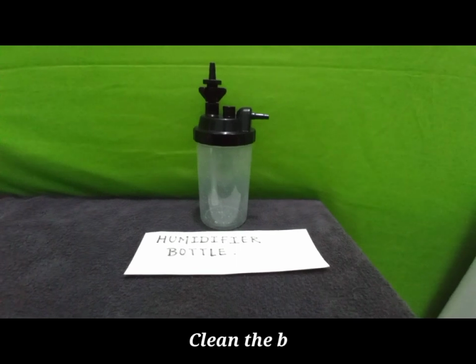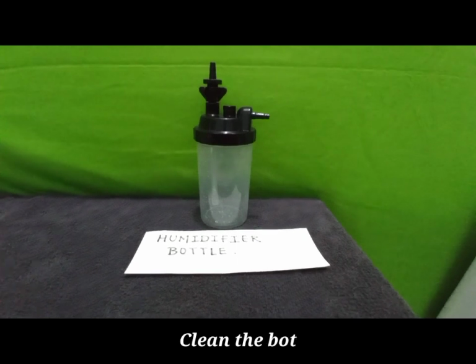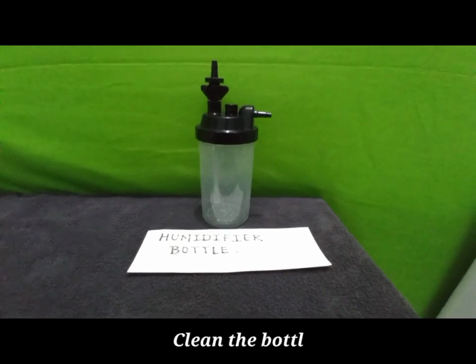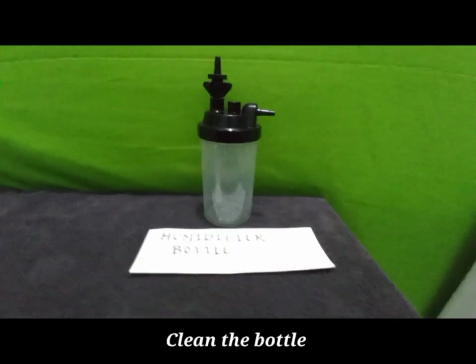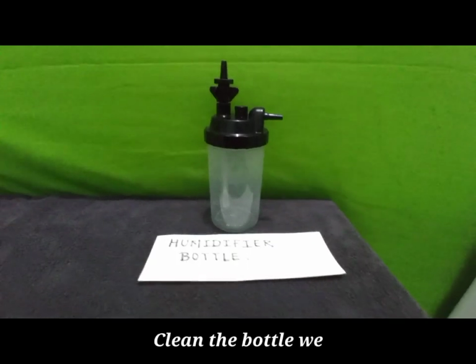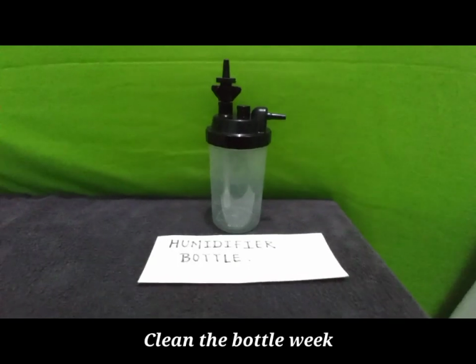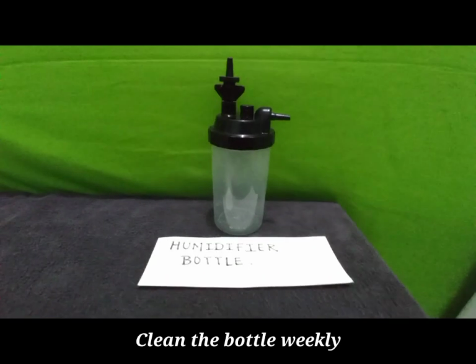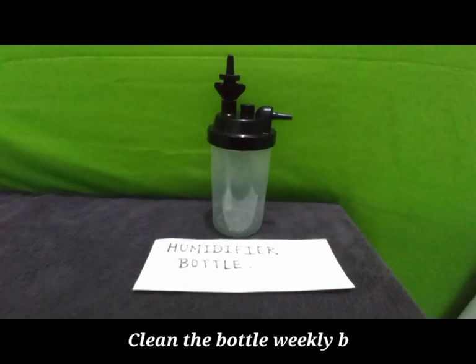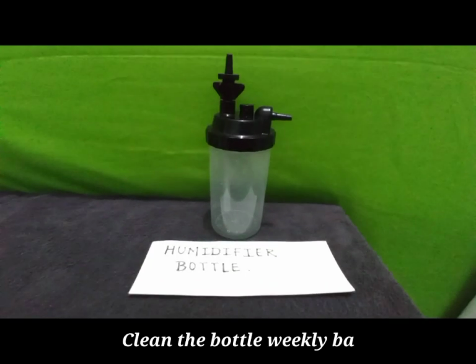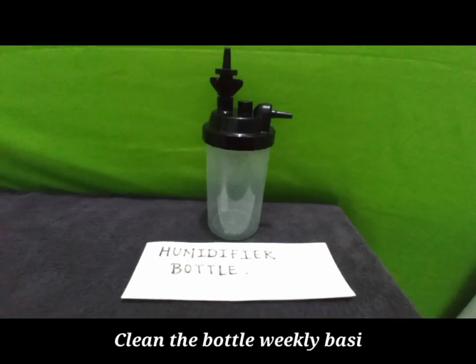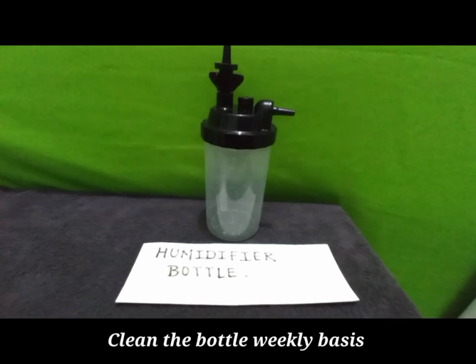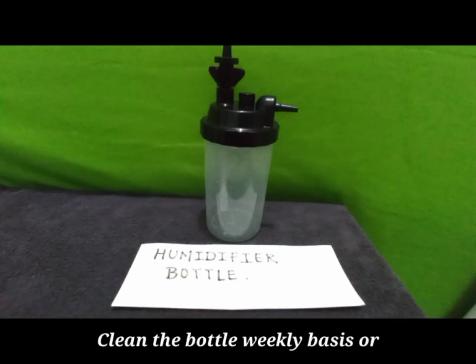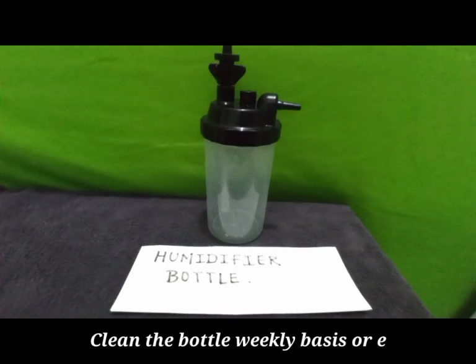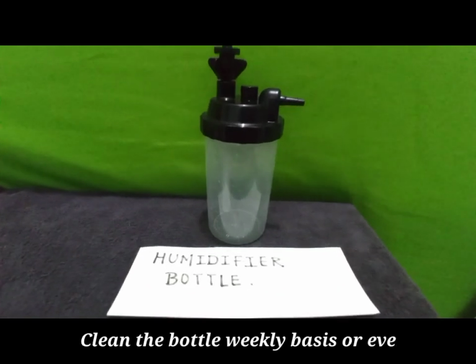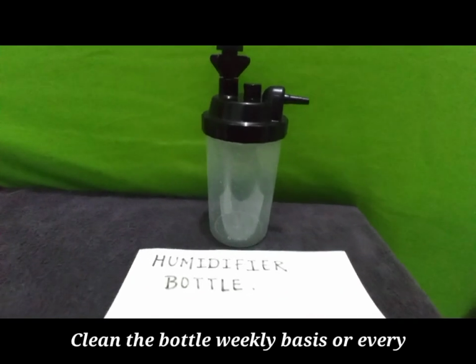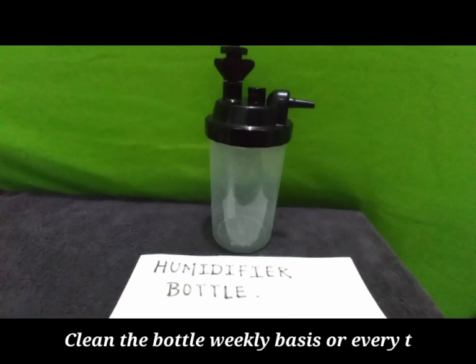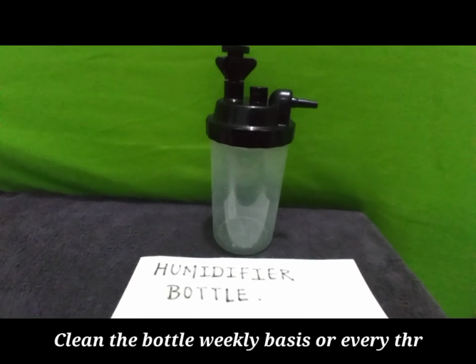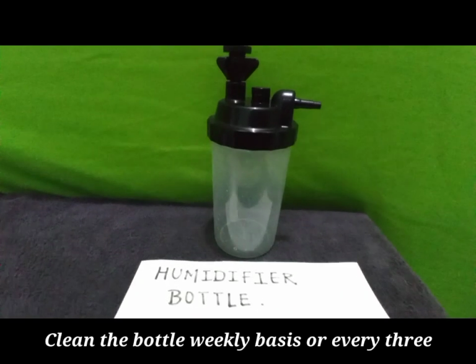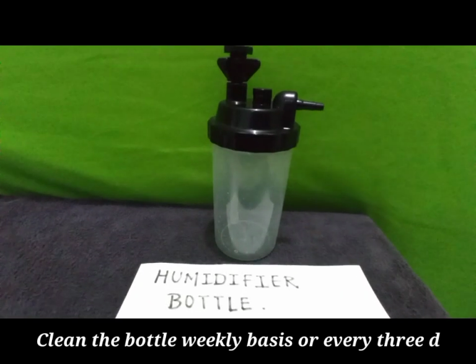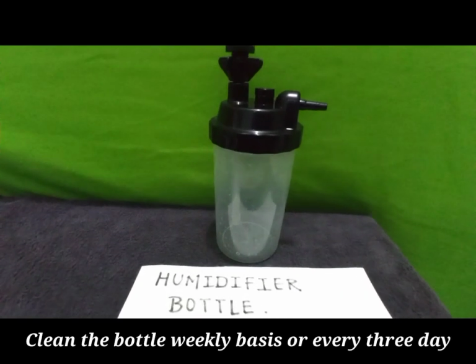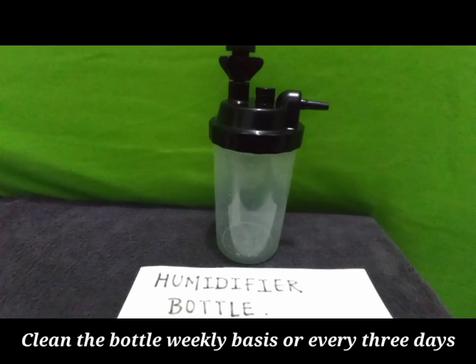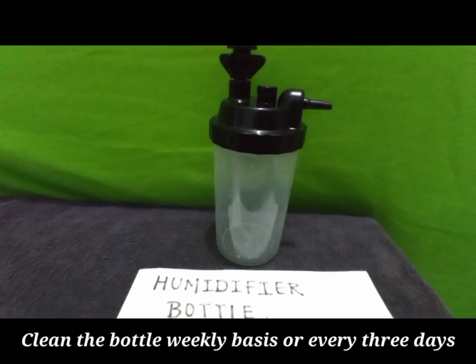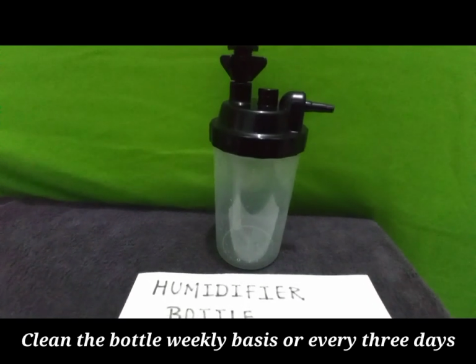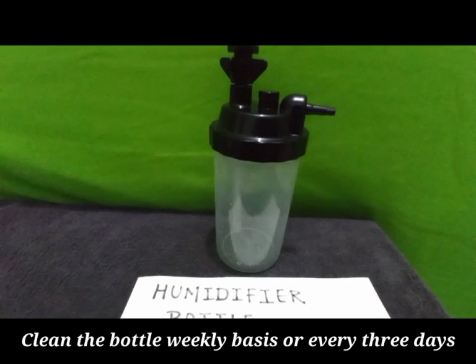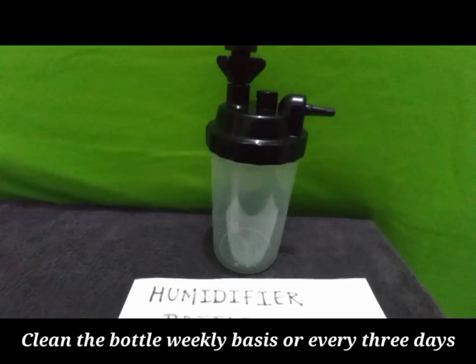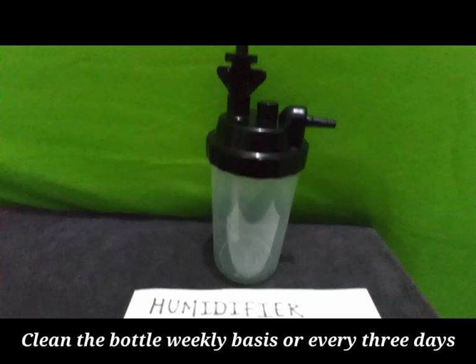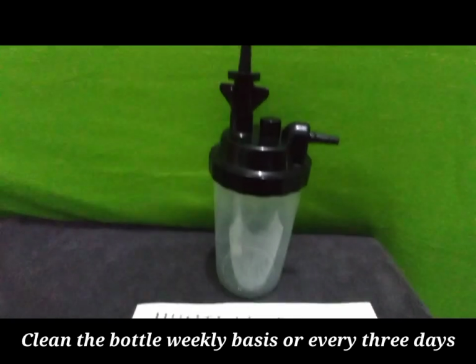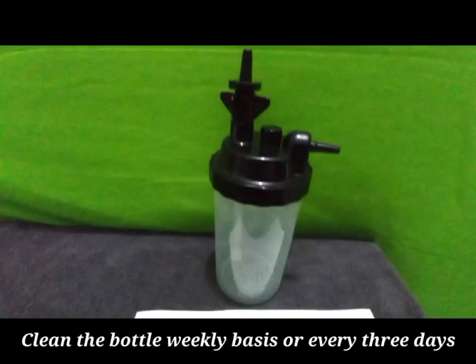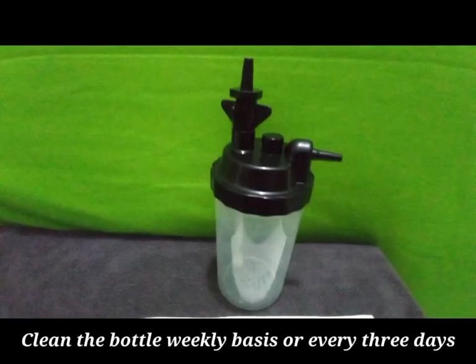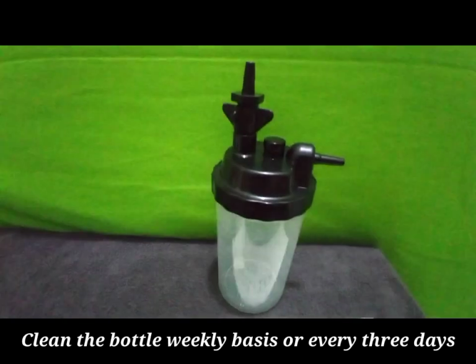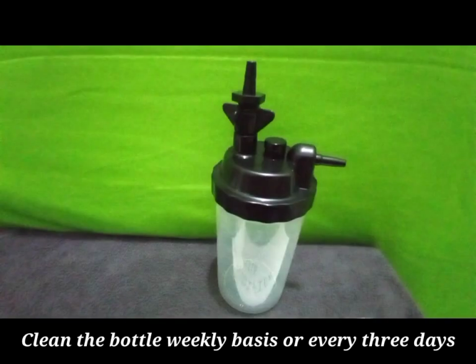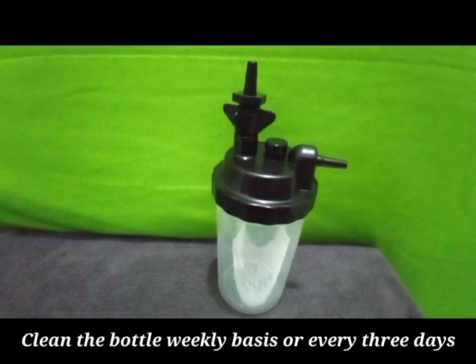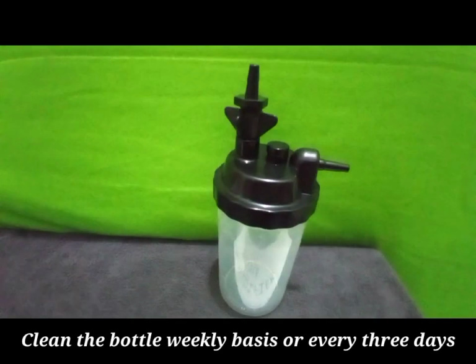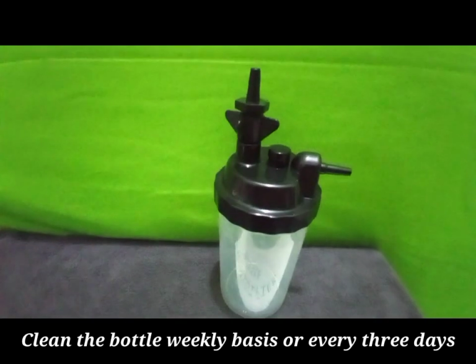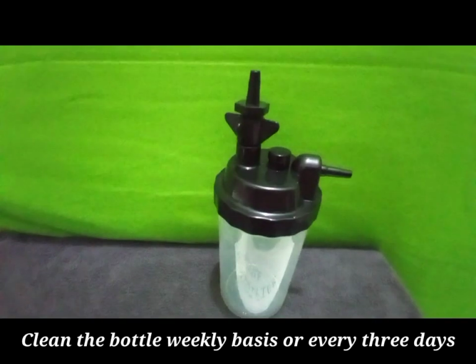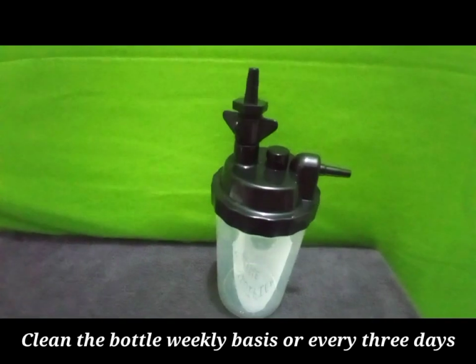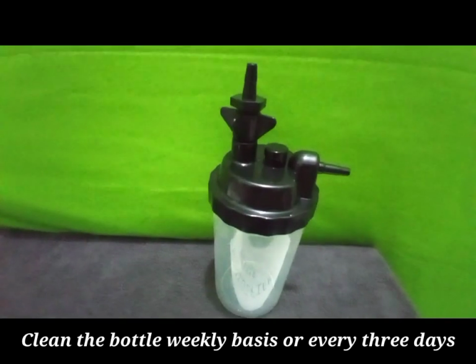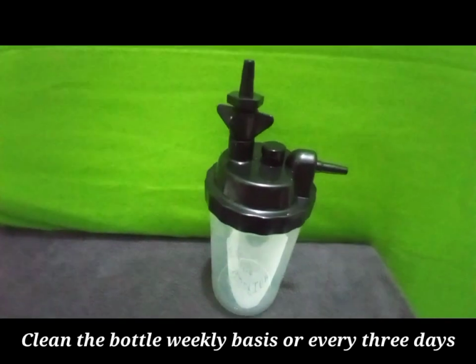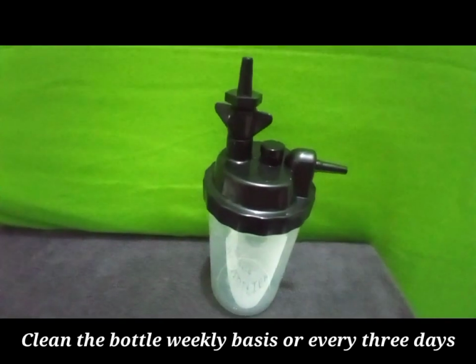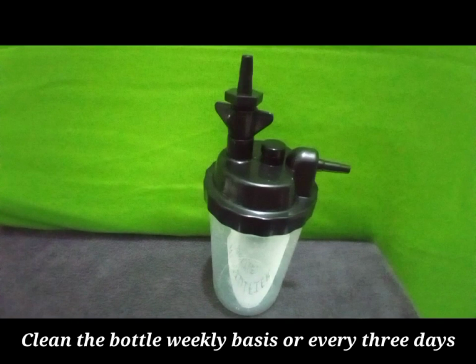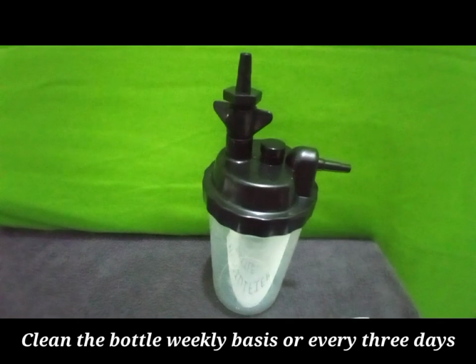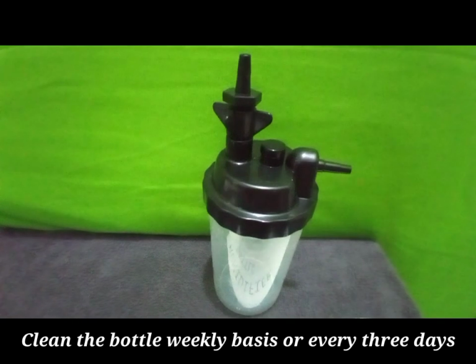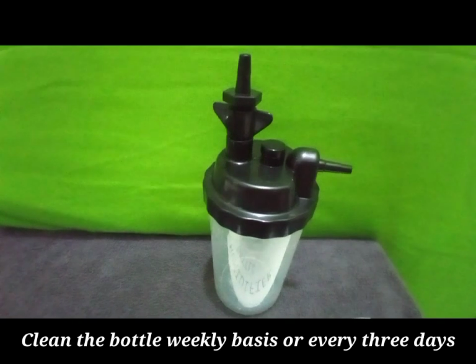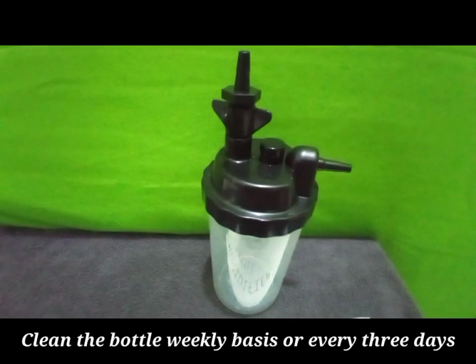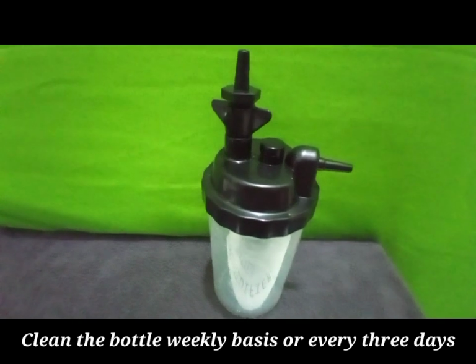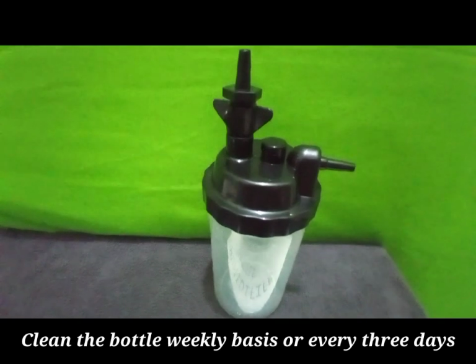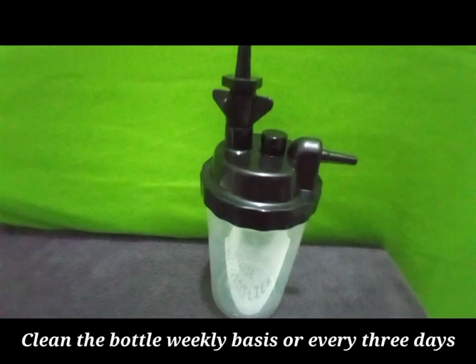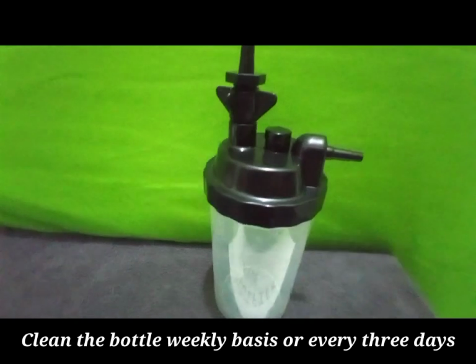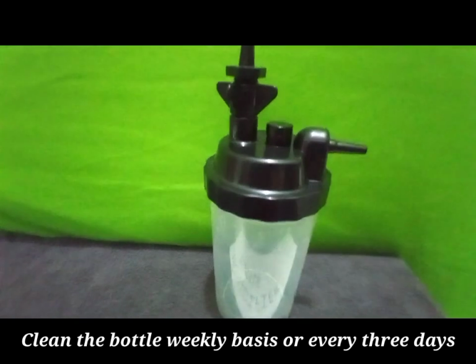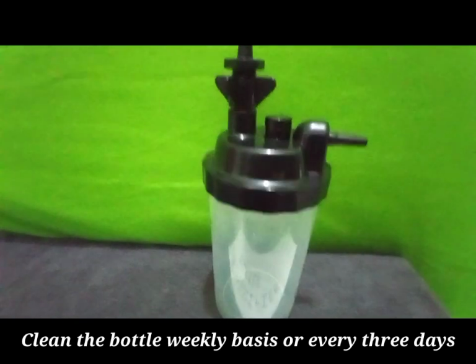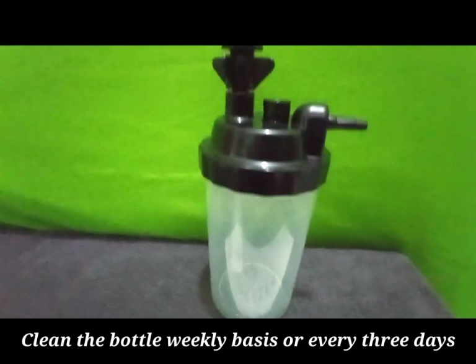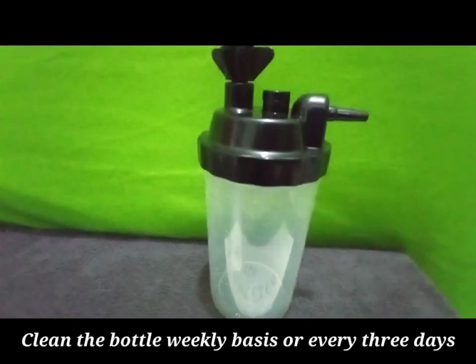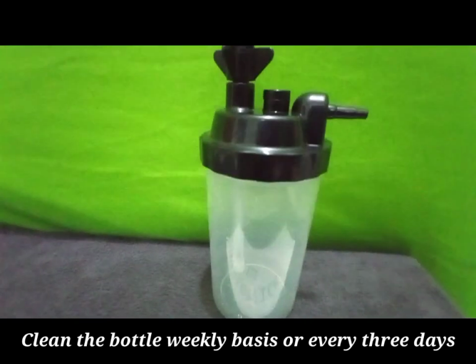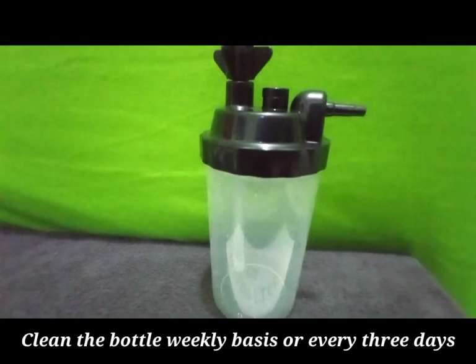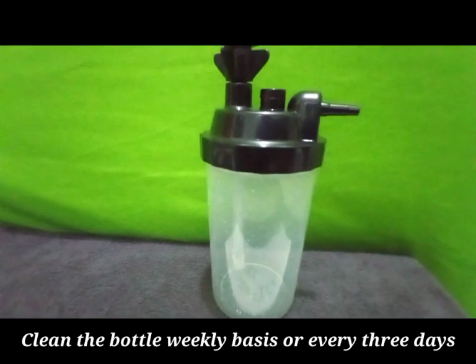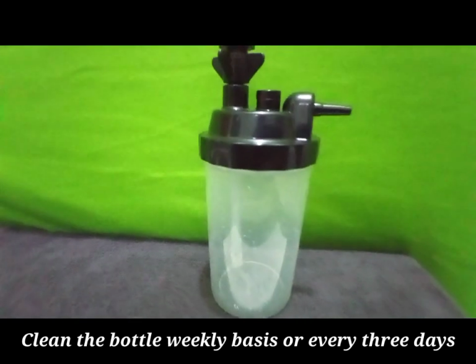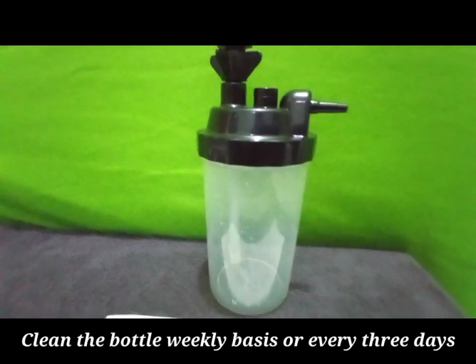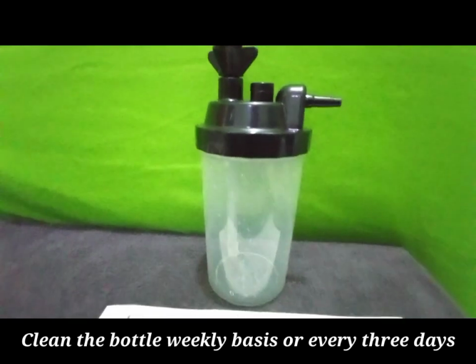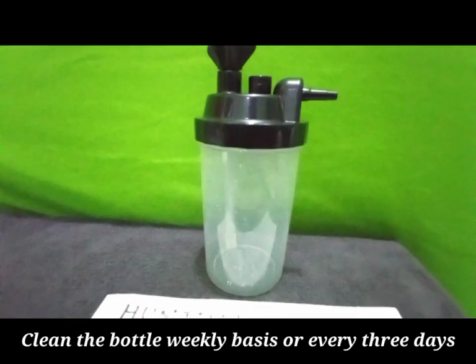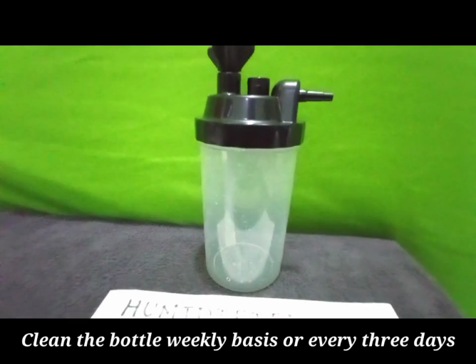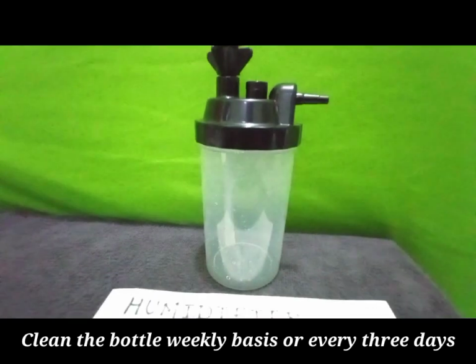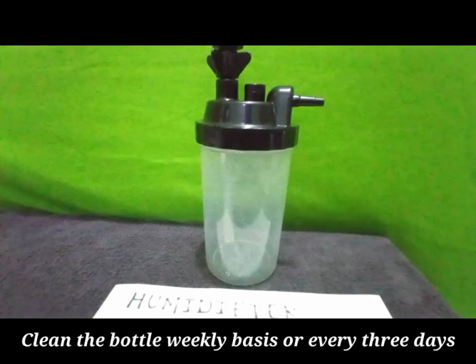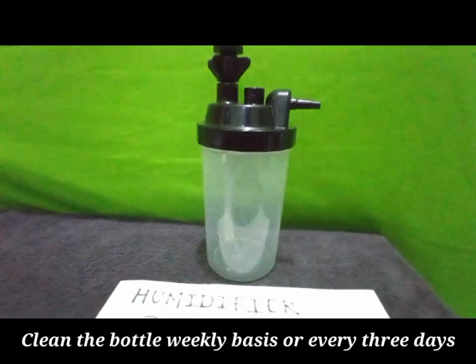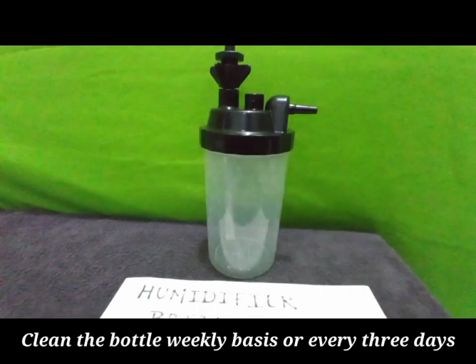The humidifier bottle and all other accessories must be disinfected once every three days or at least once a week.